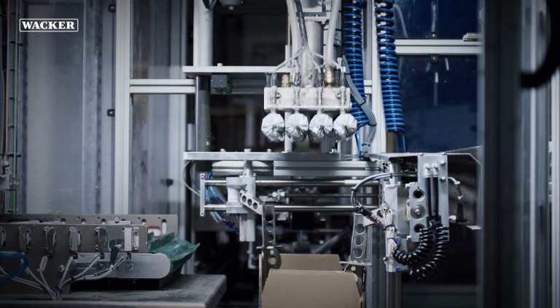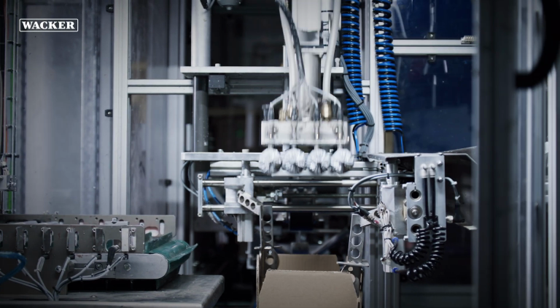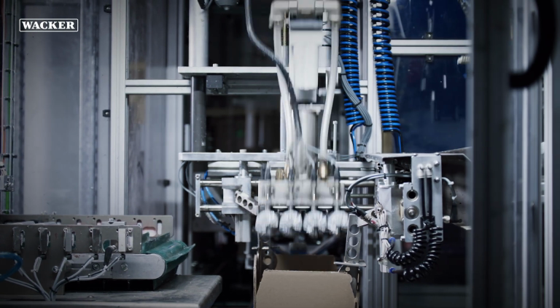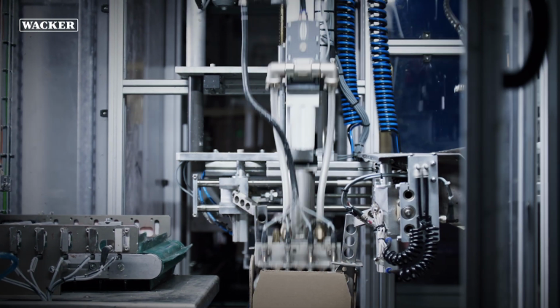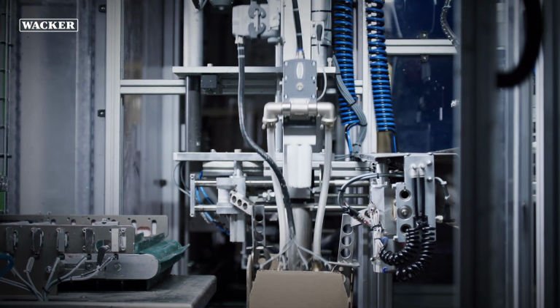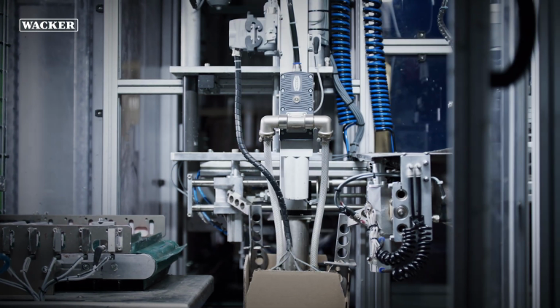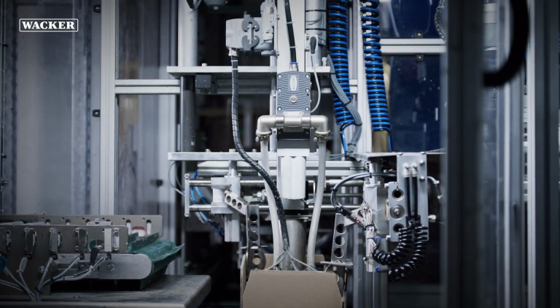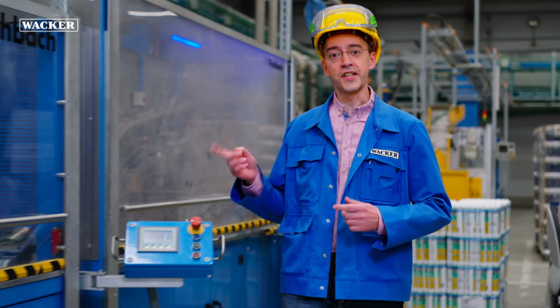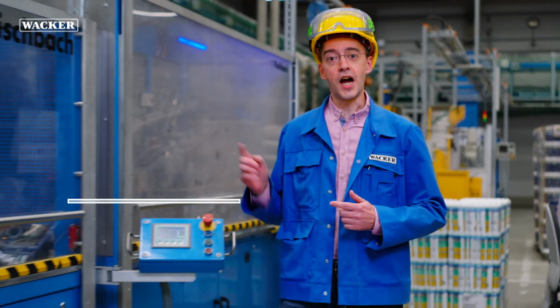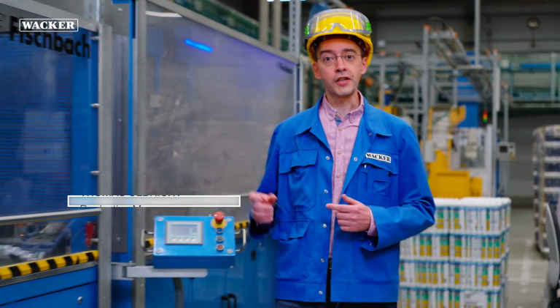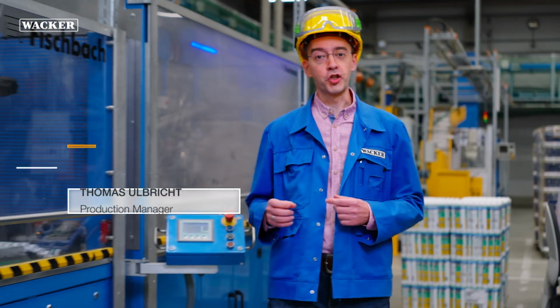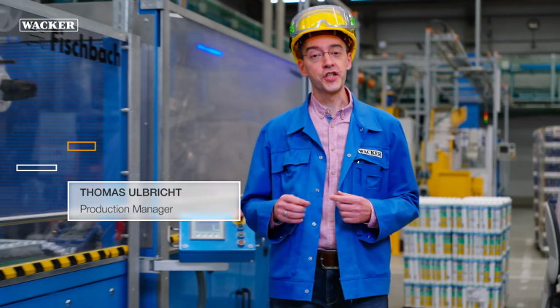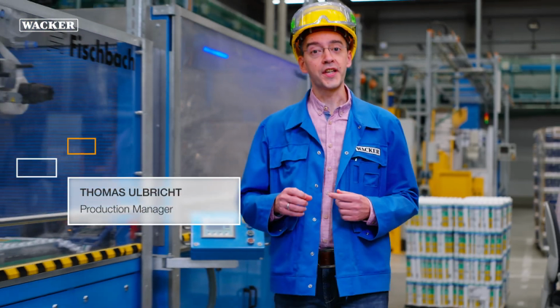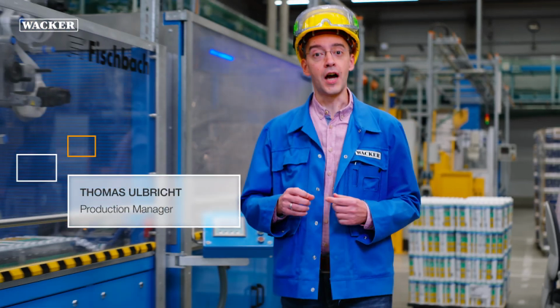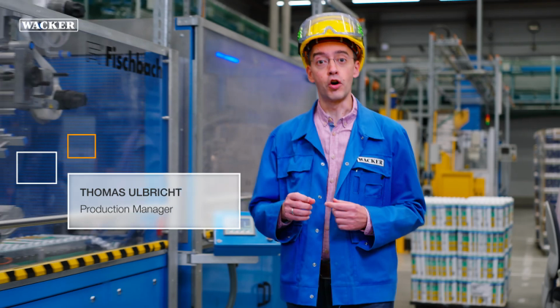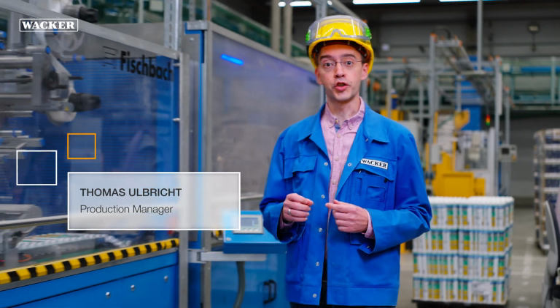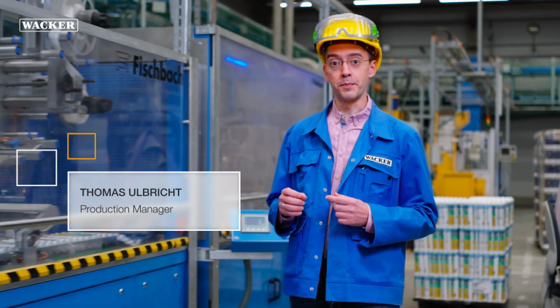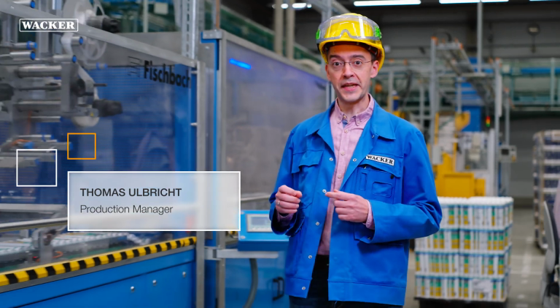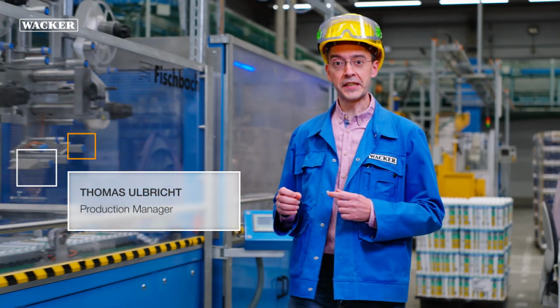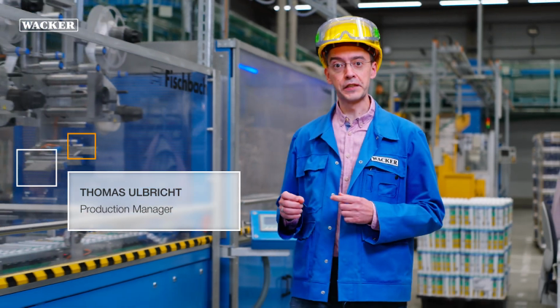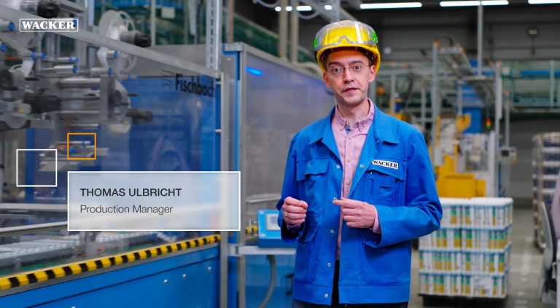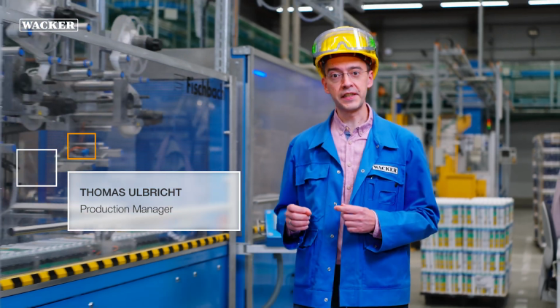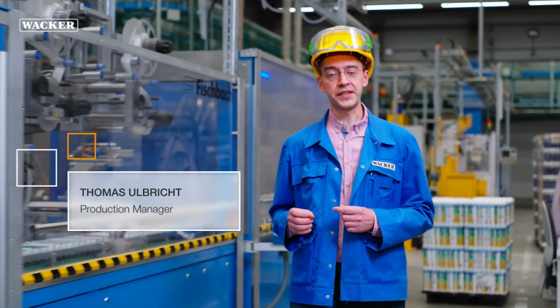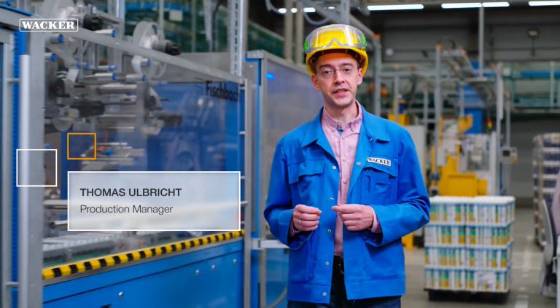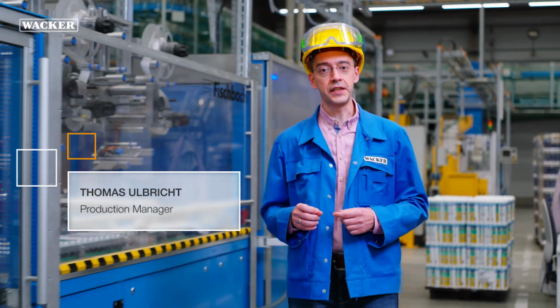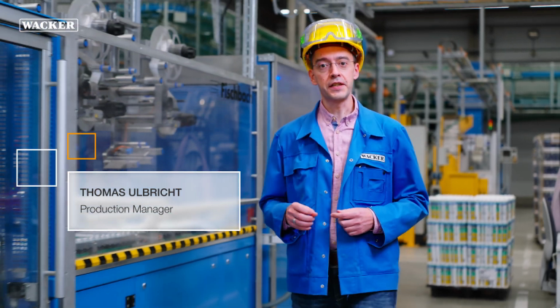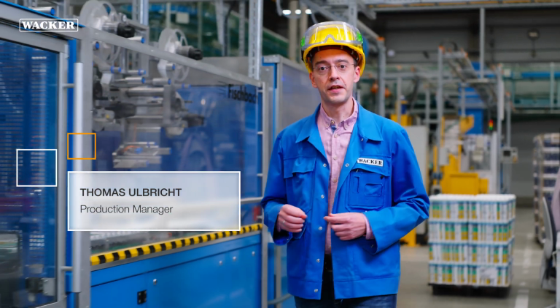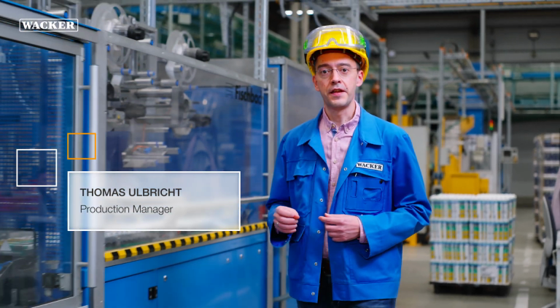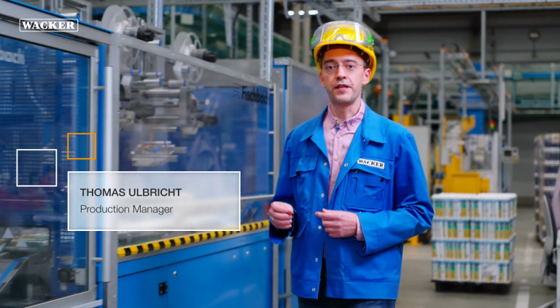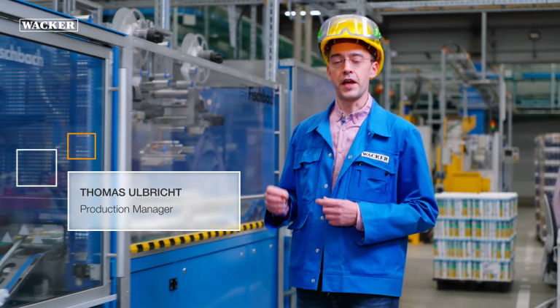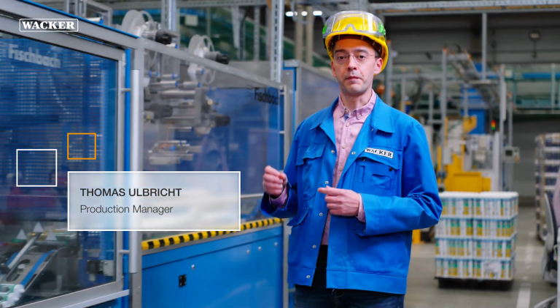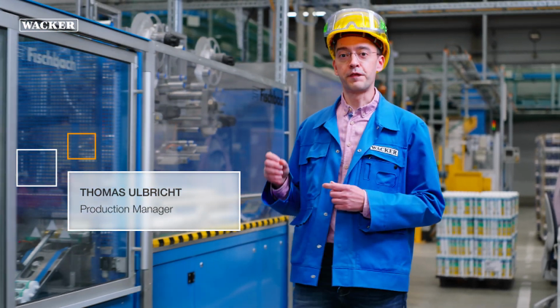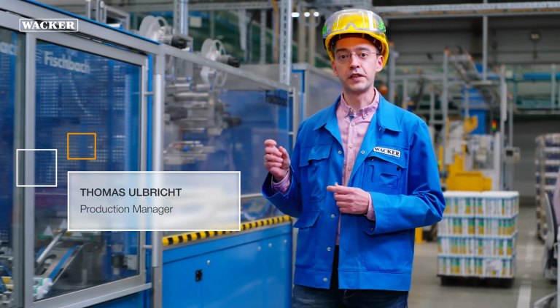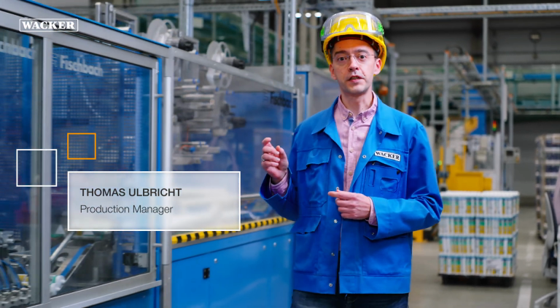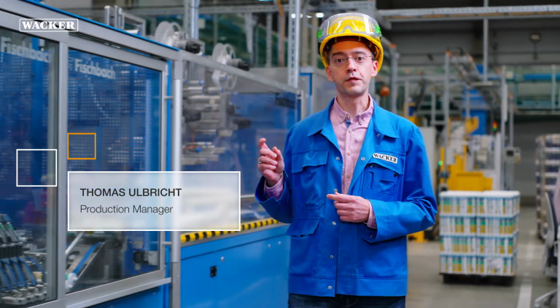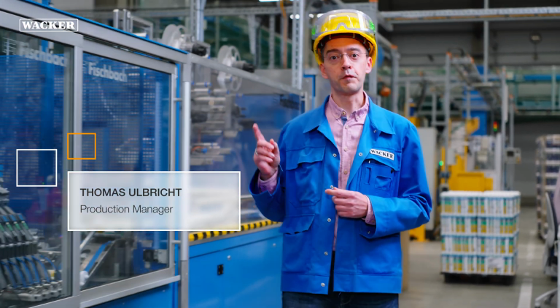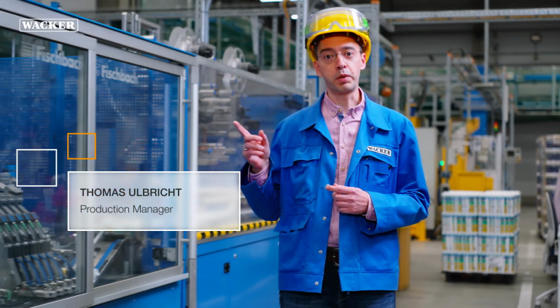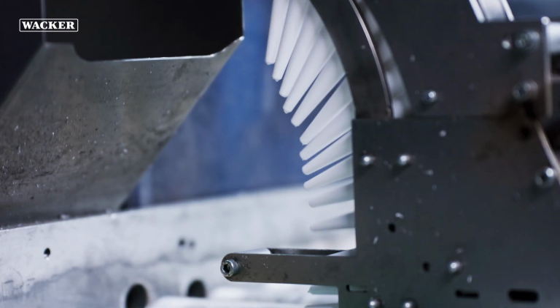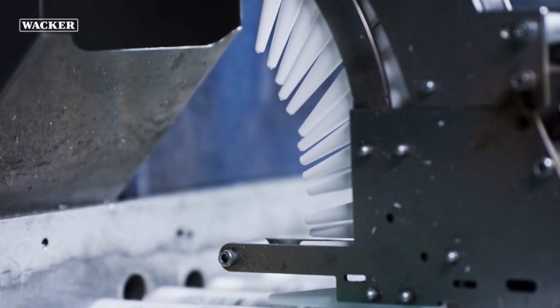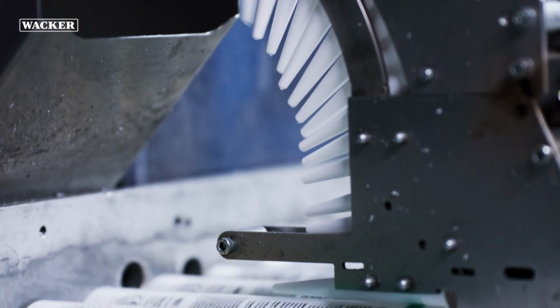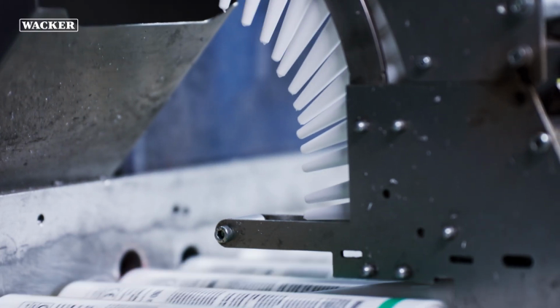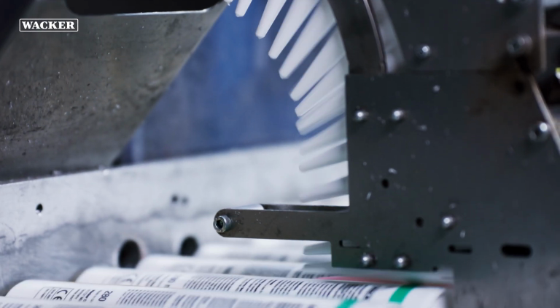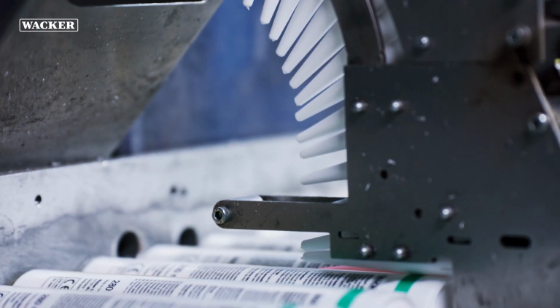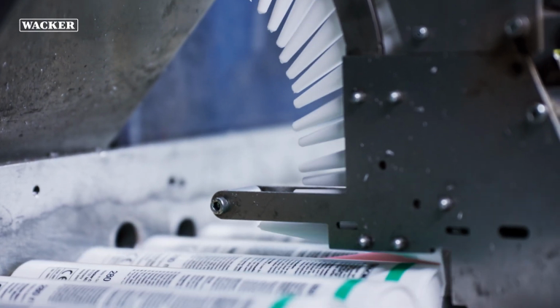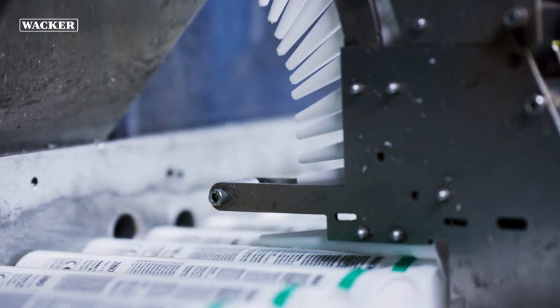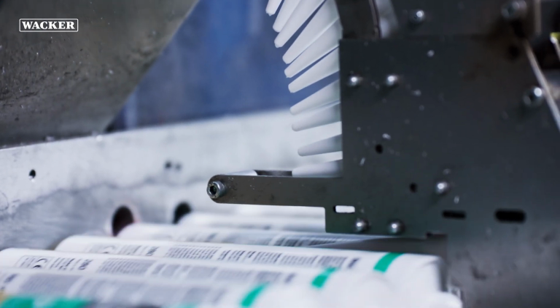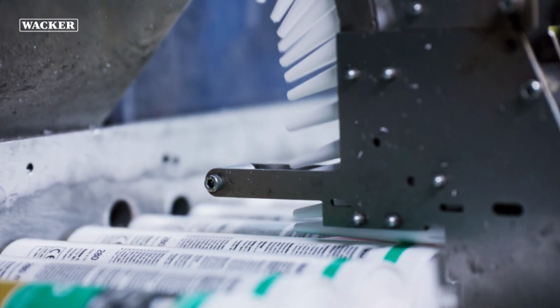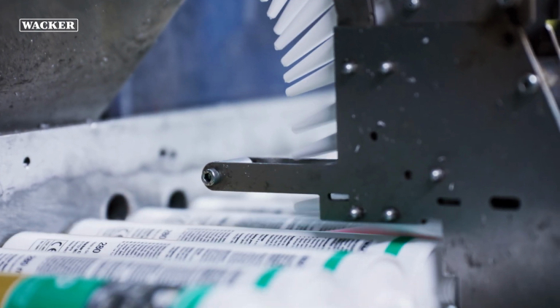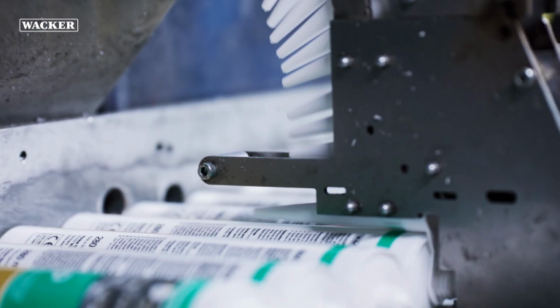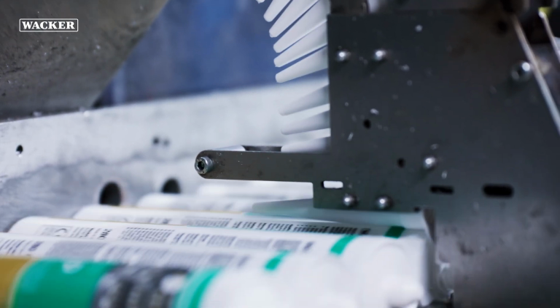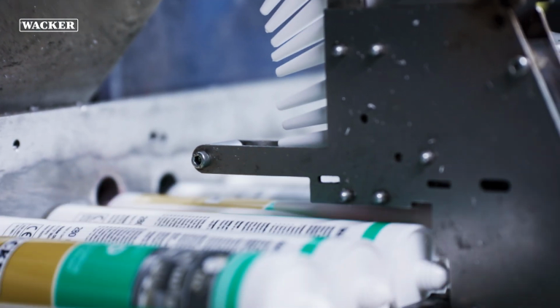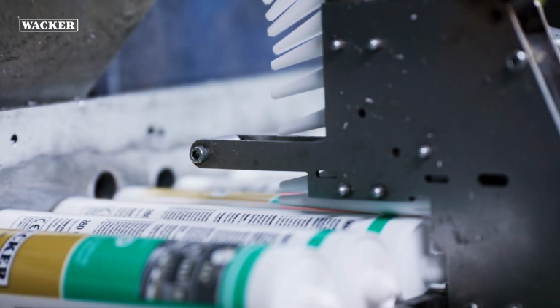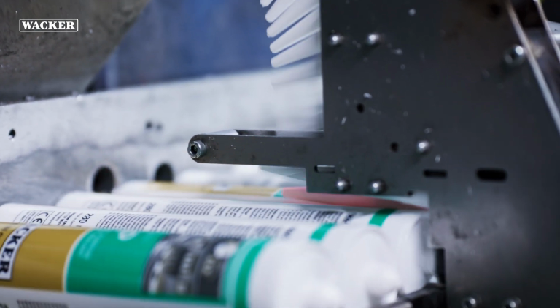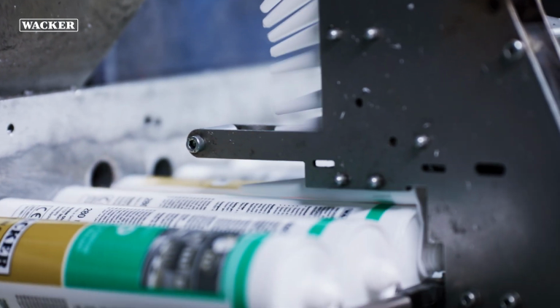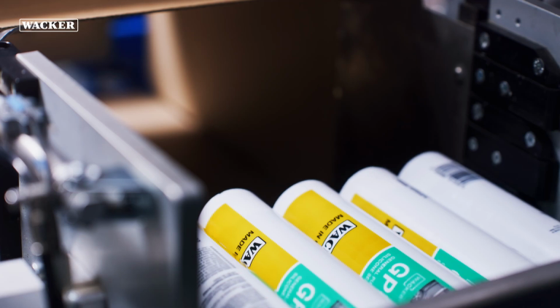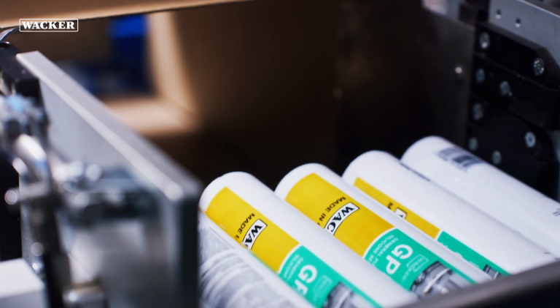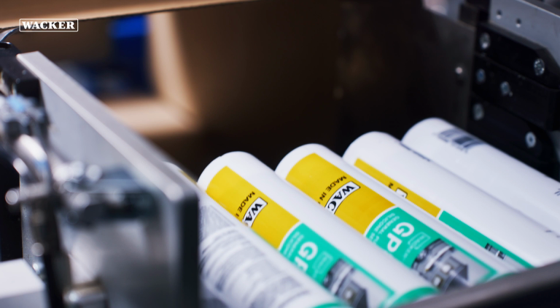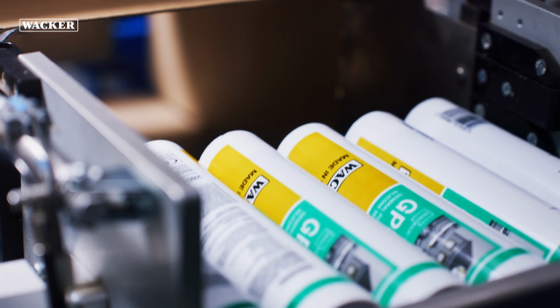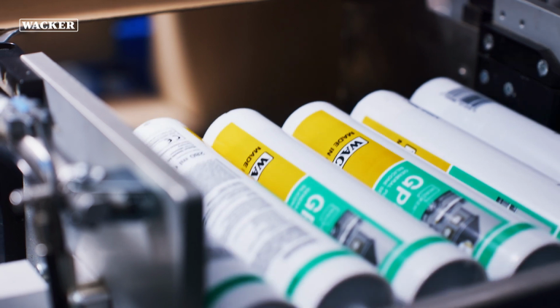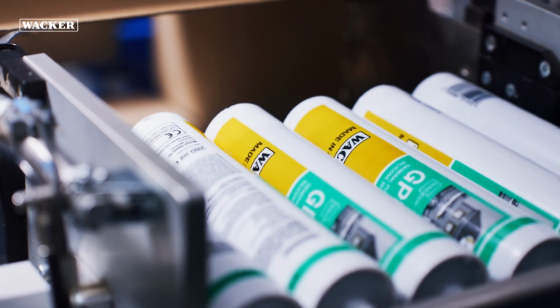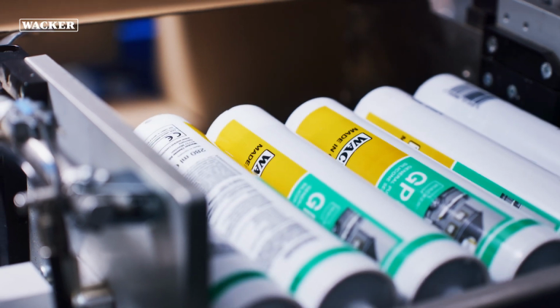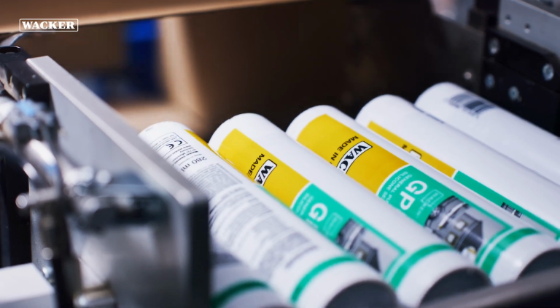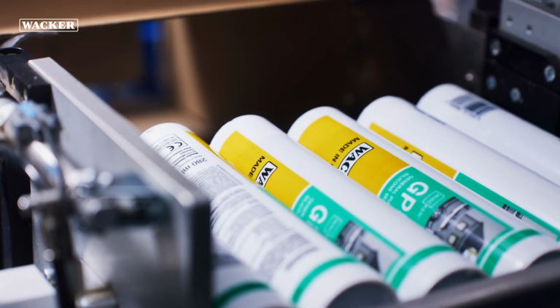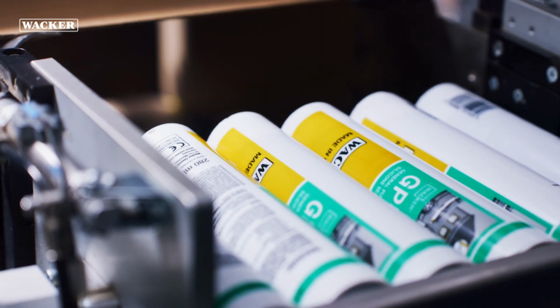Once the cartridges are automatically filled here, they are fitted with plungers and nozzles and packed according to your needs.